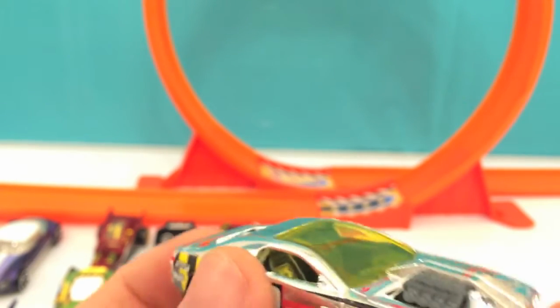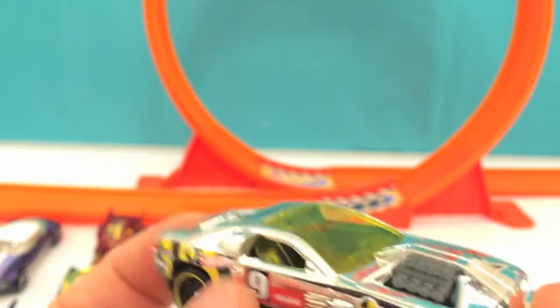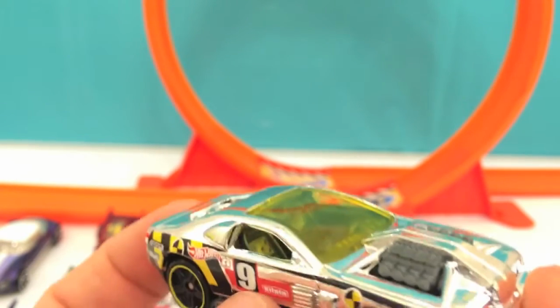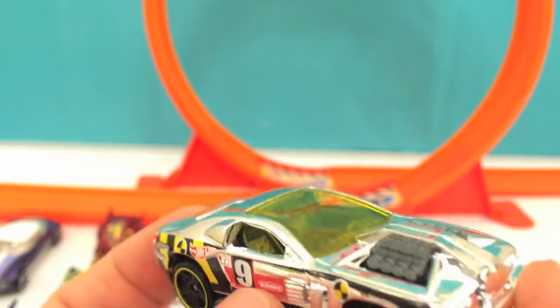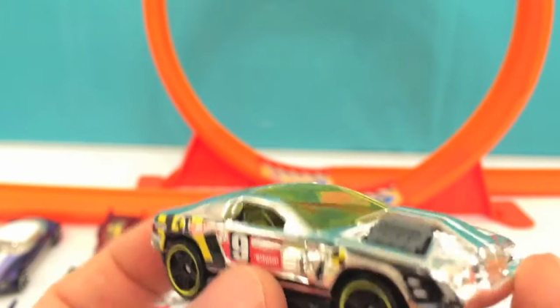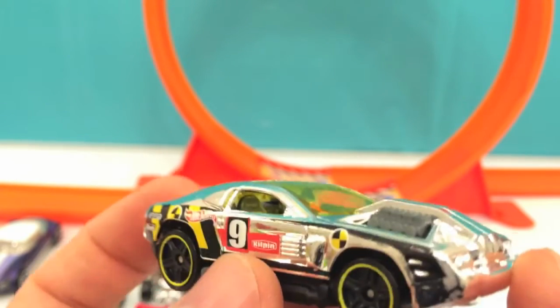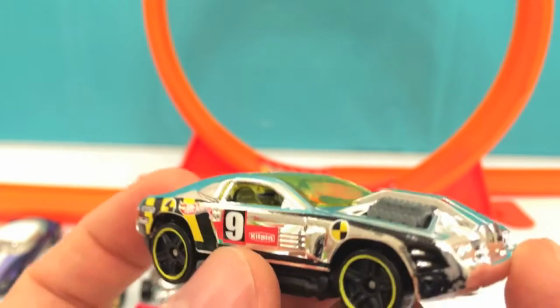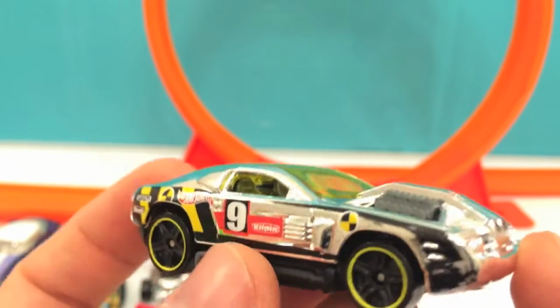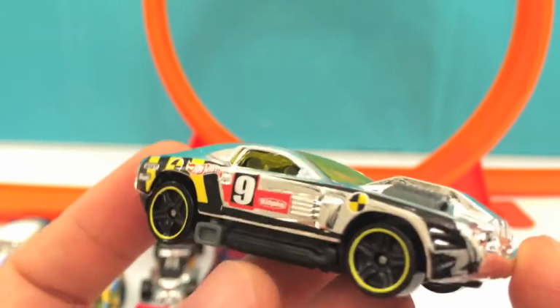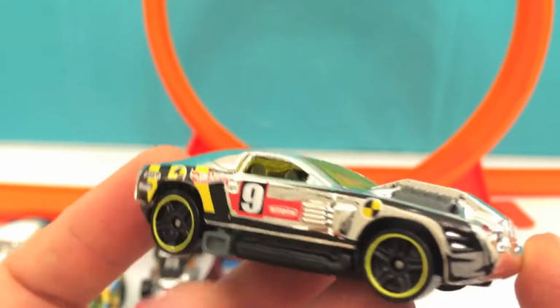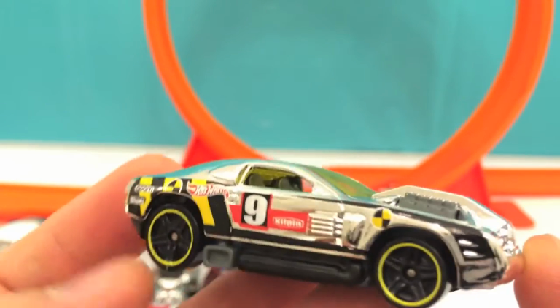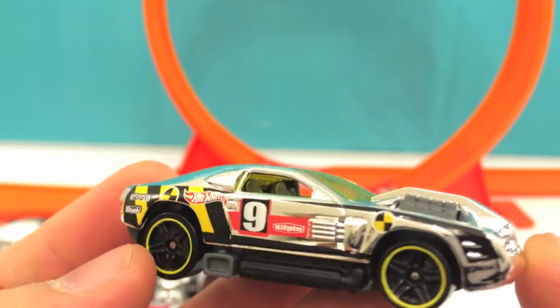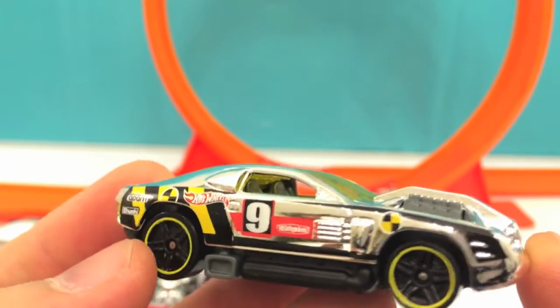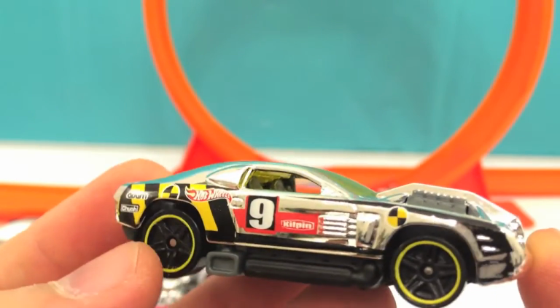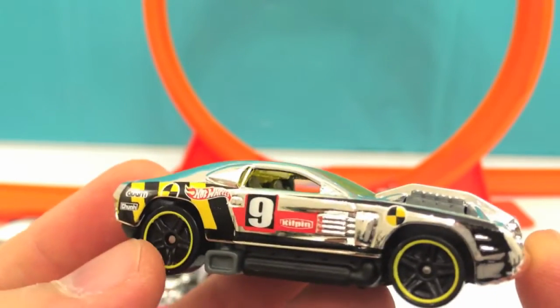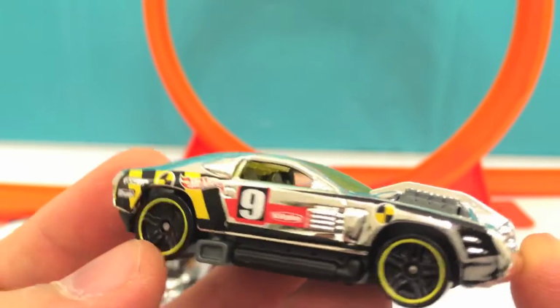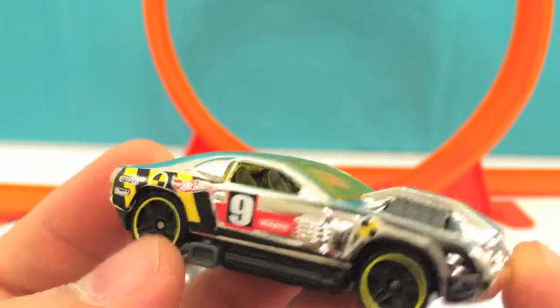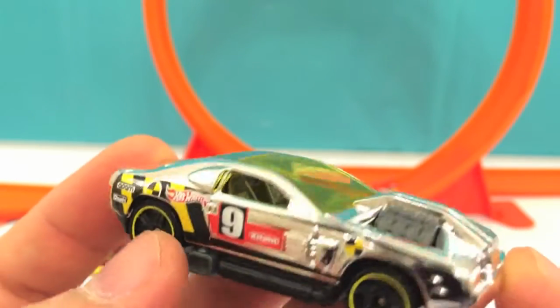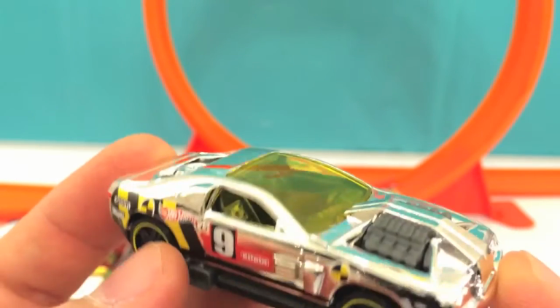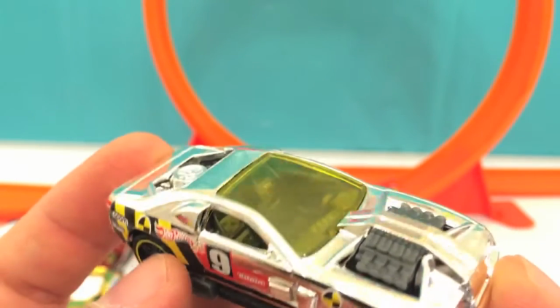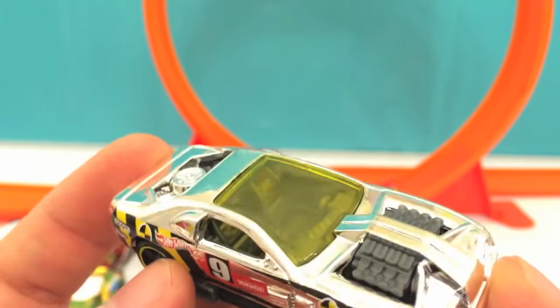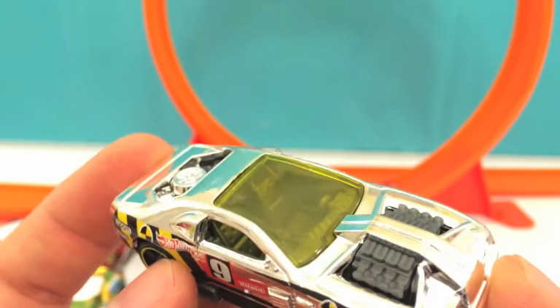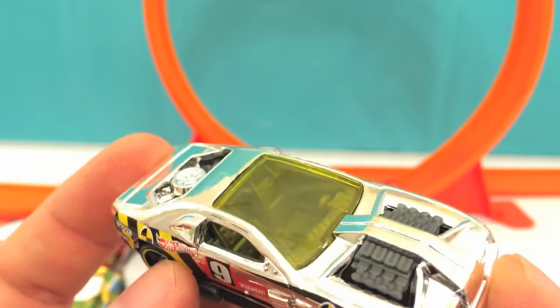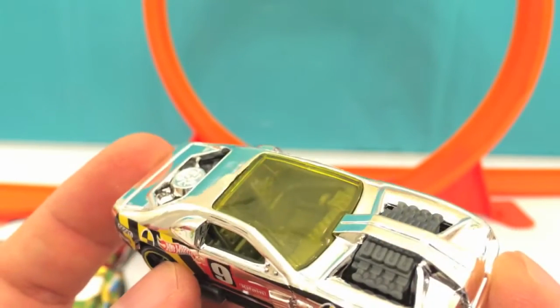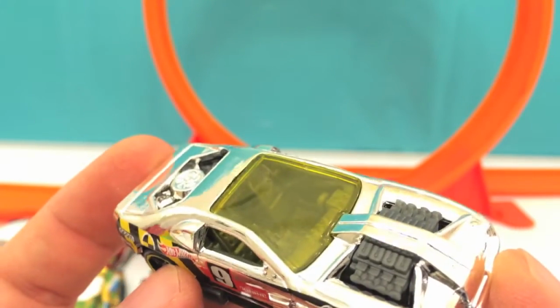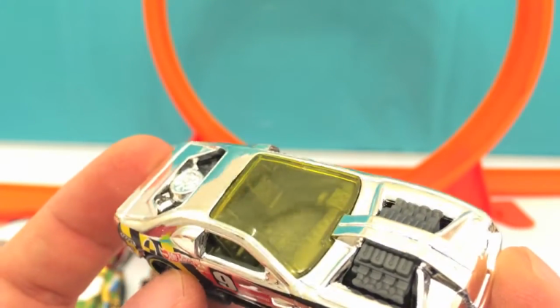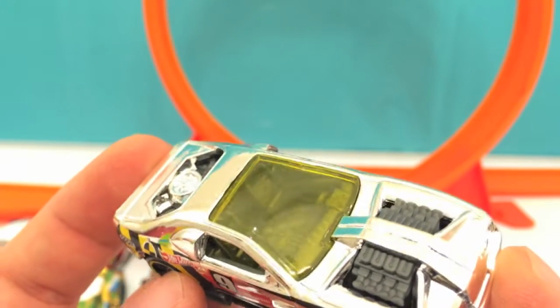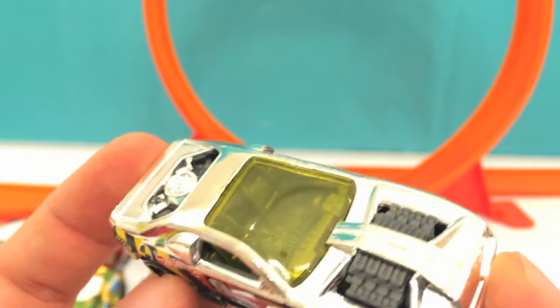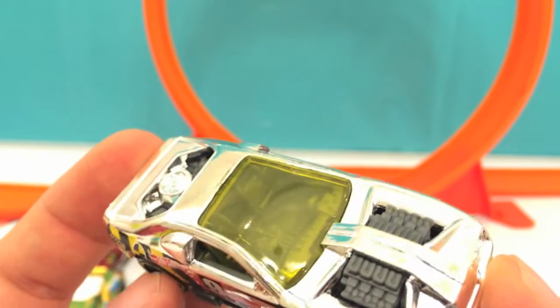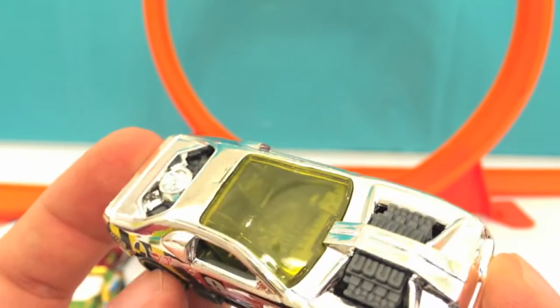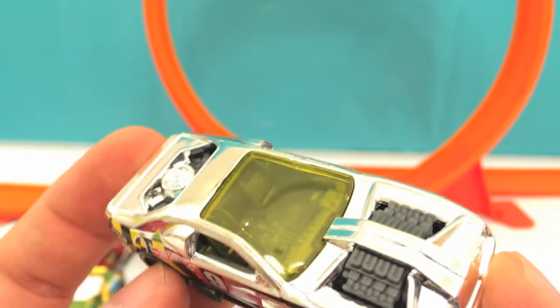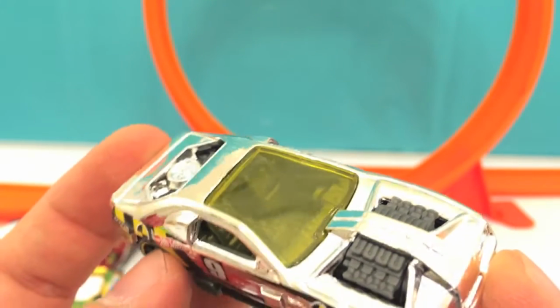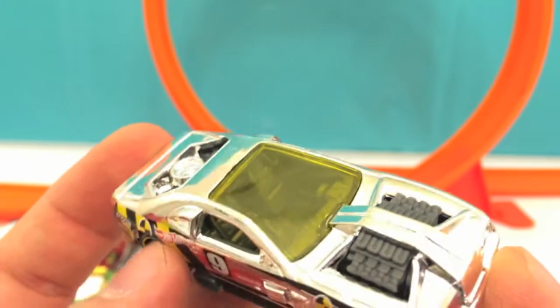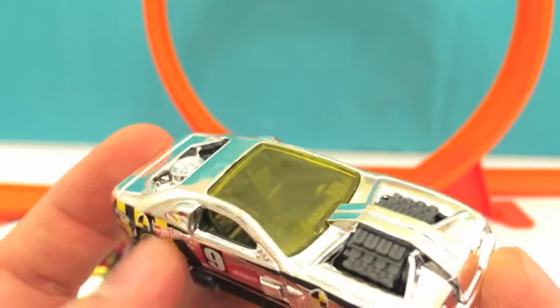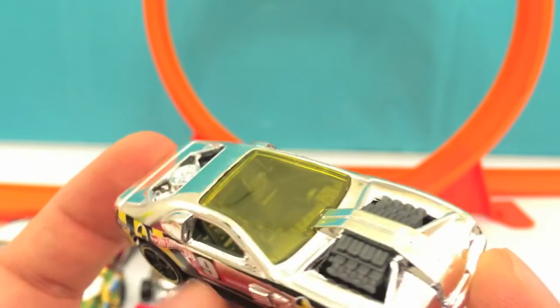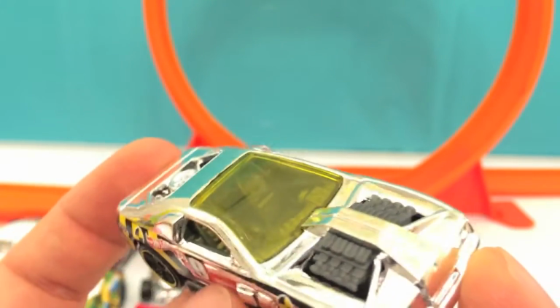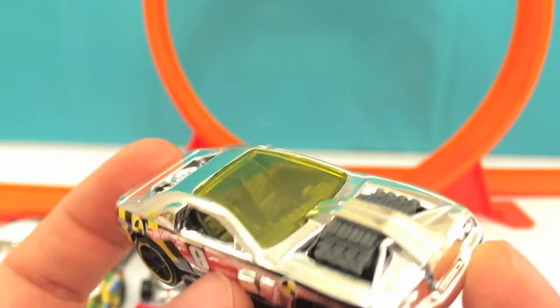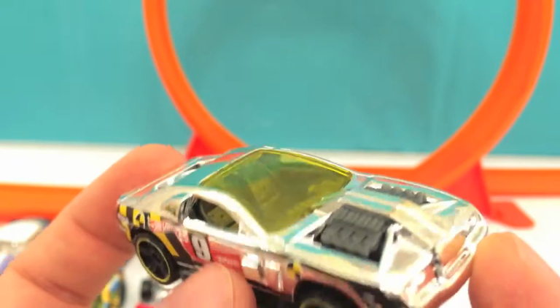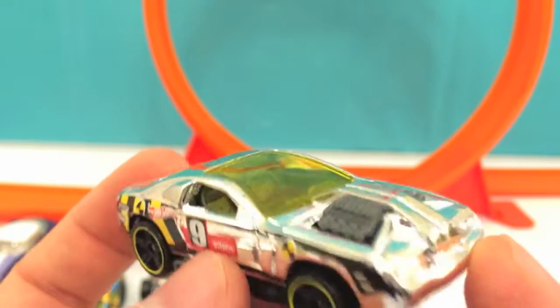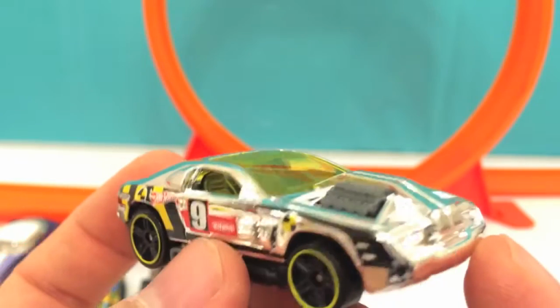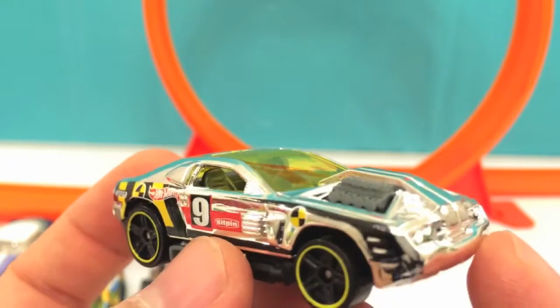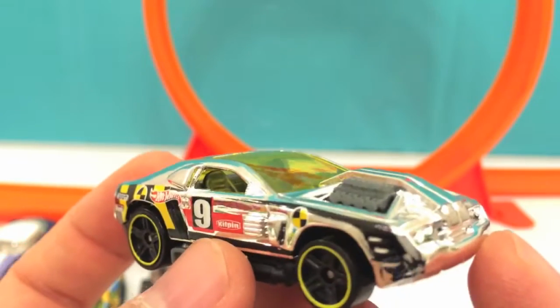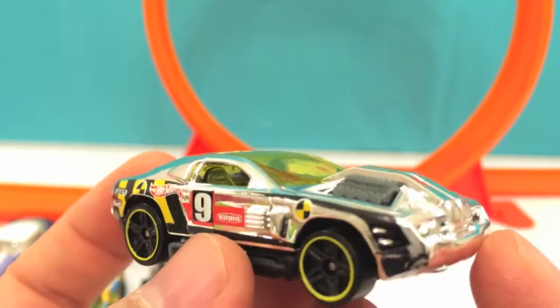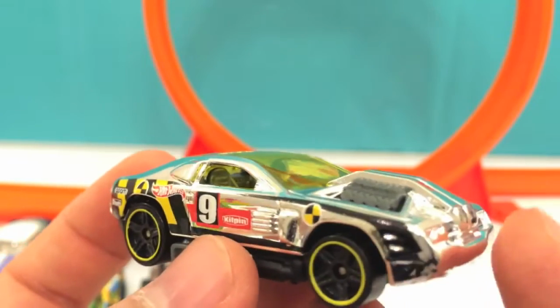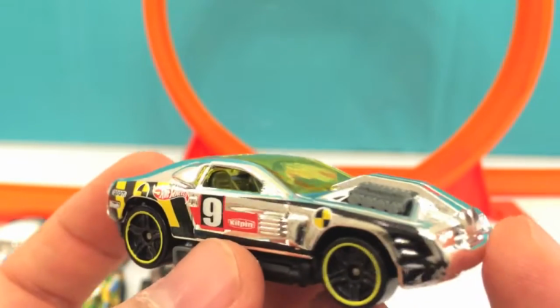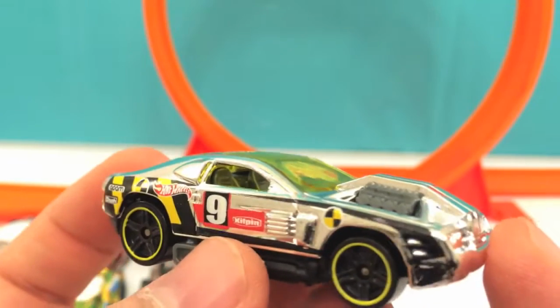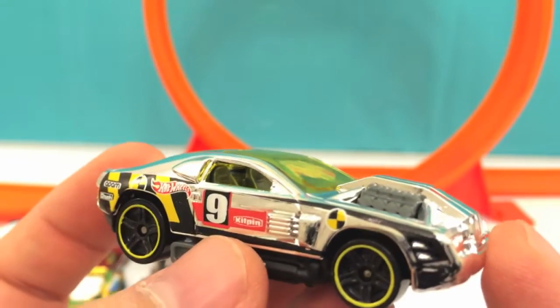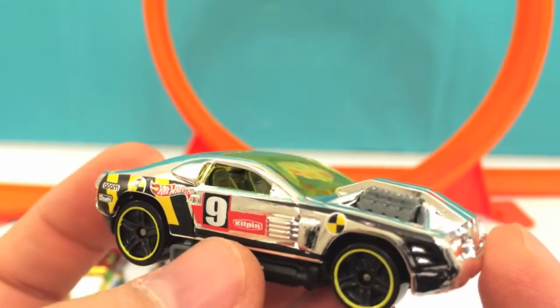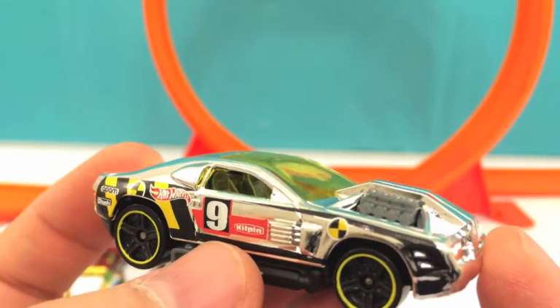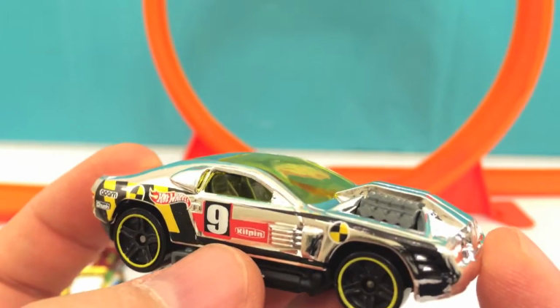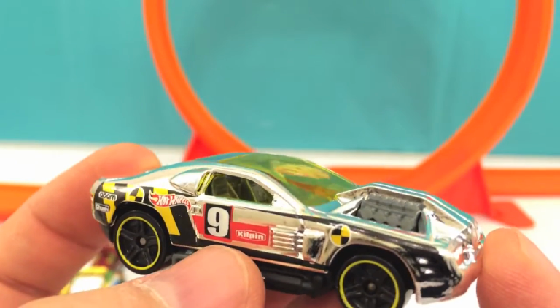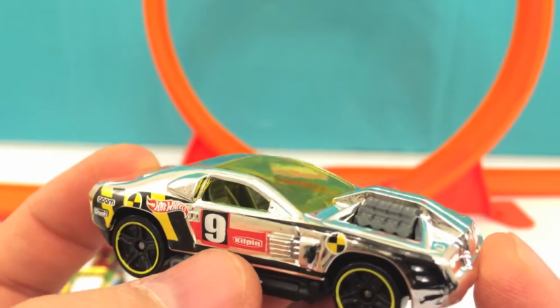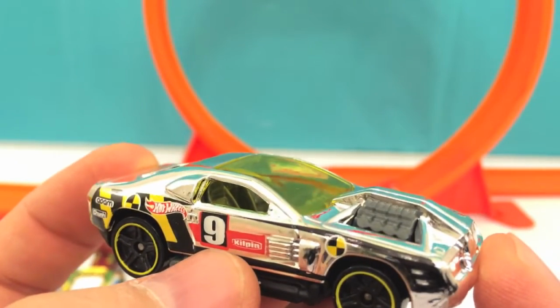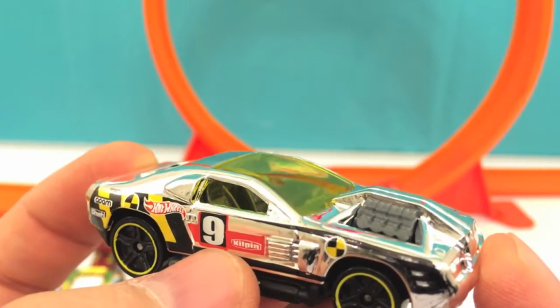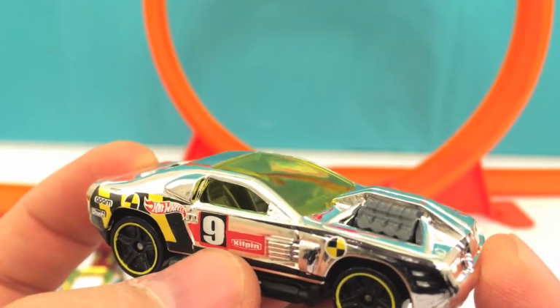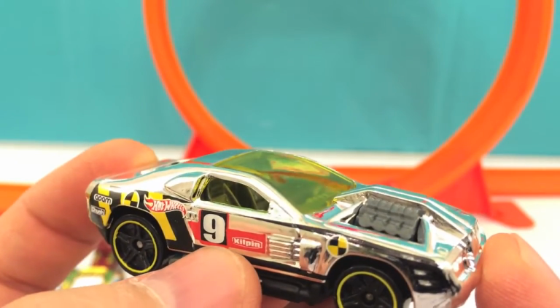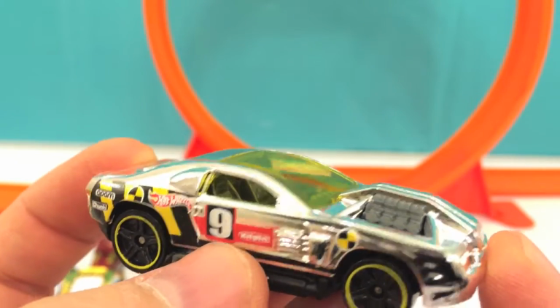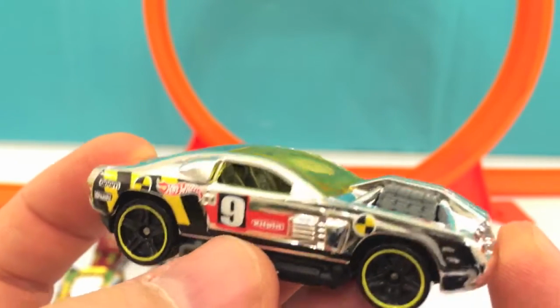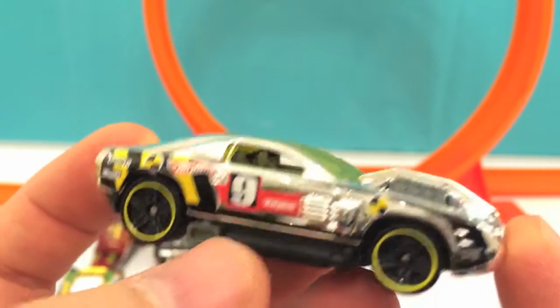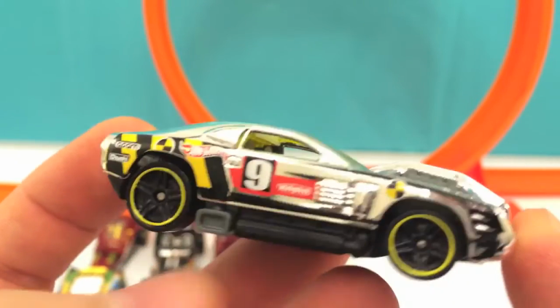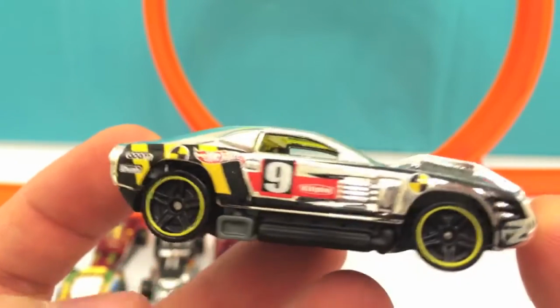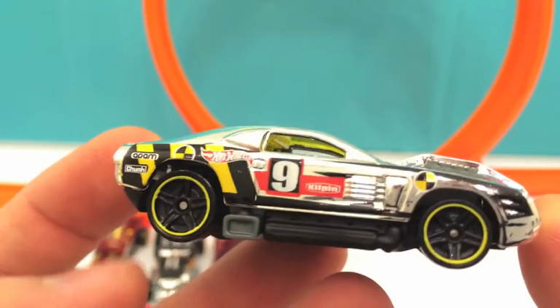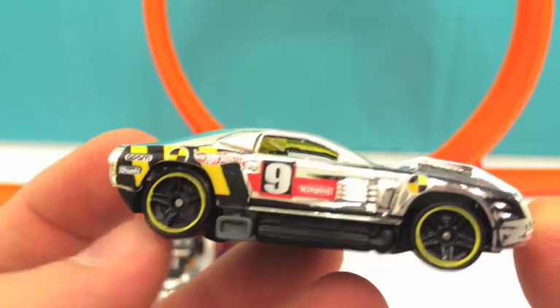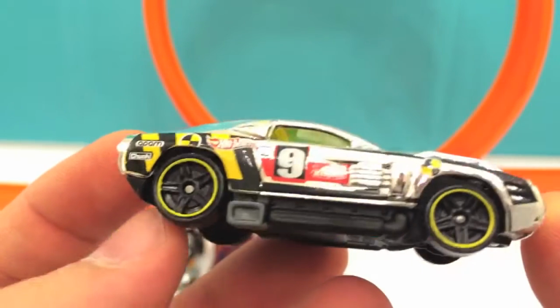Next one is a very shiny silver-looking car with a big engine. It's got number 9 on the side.